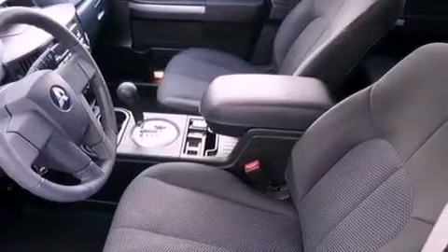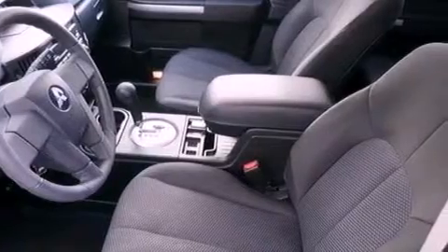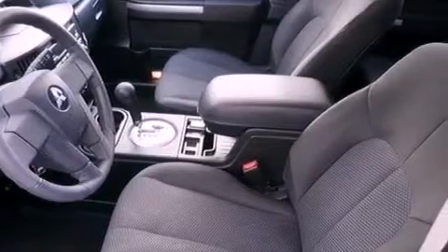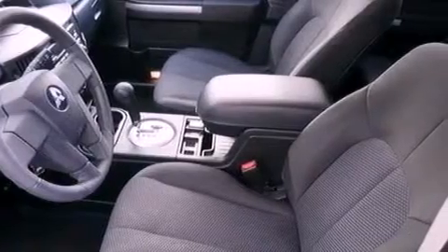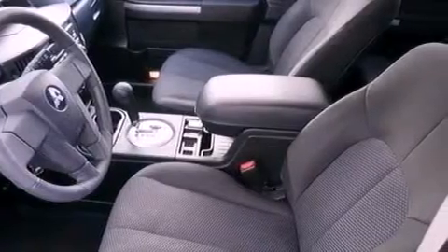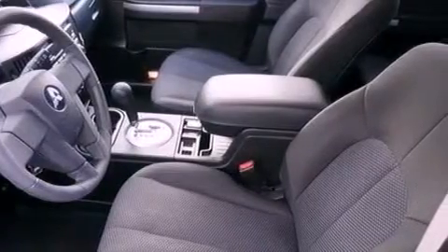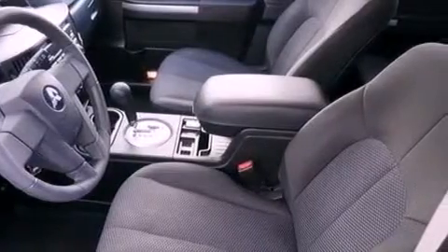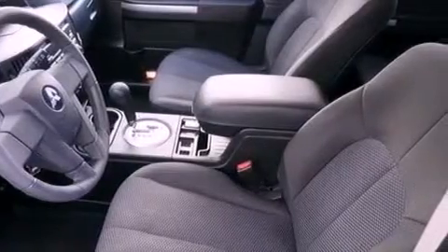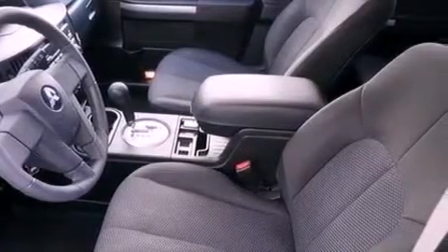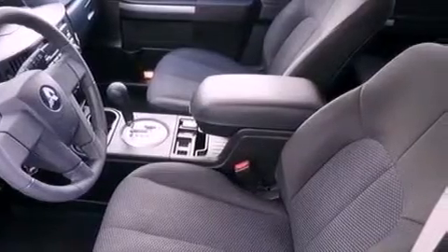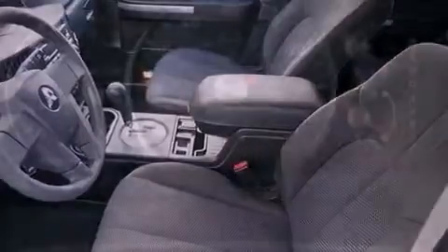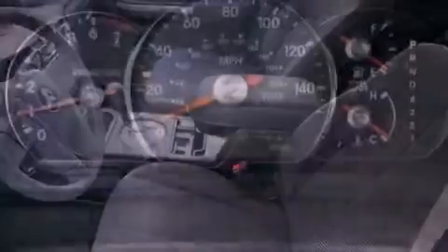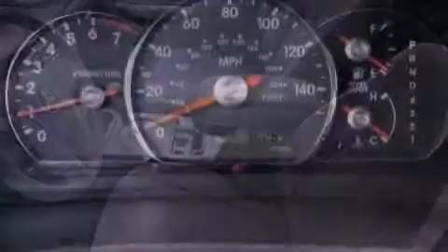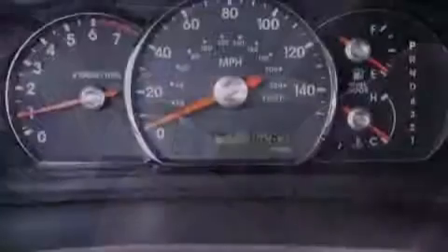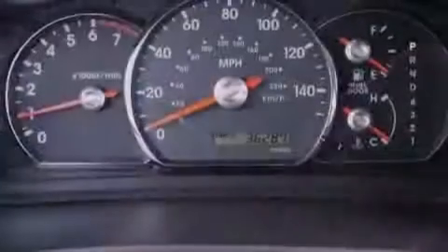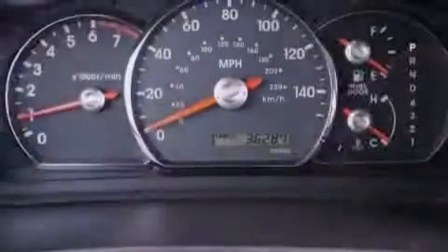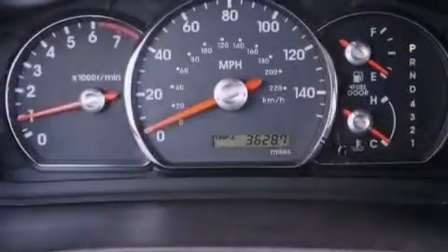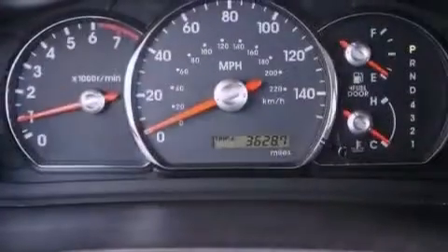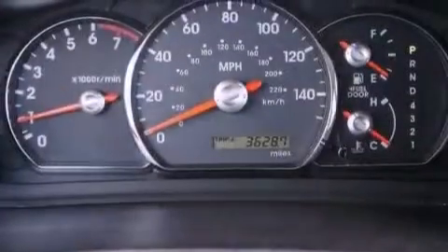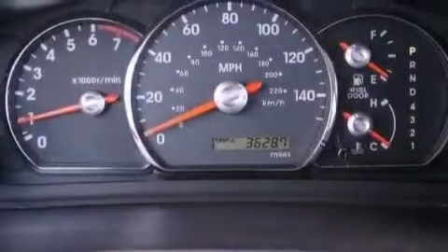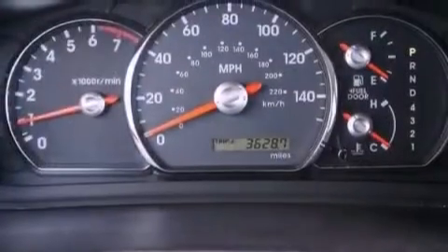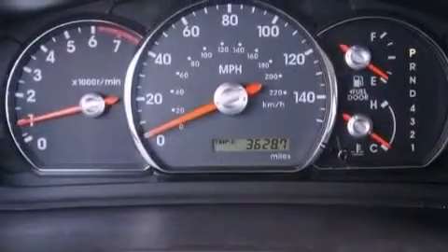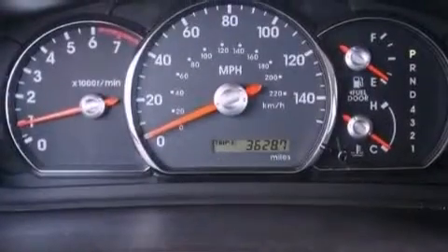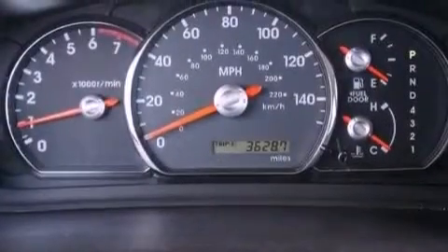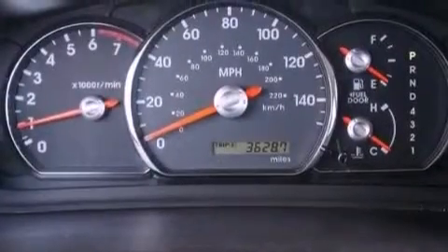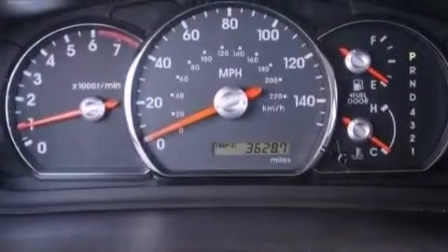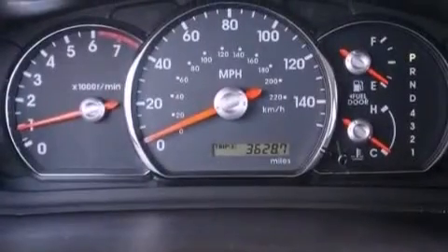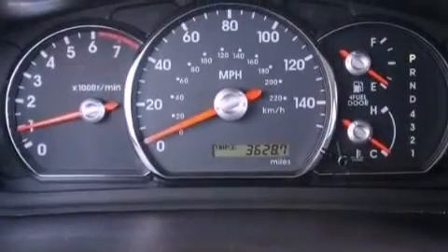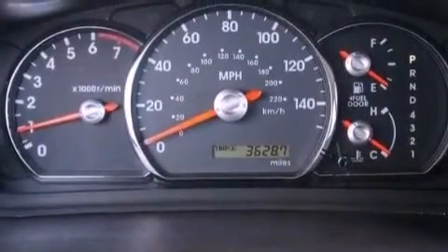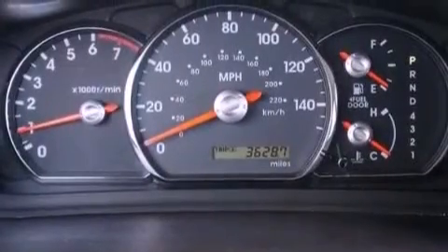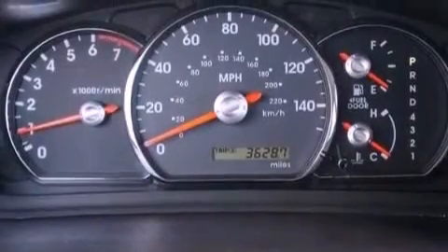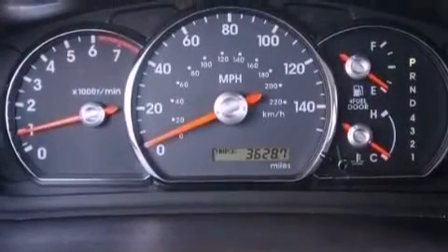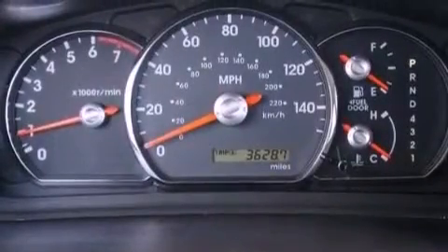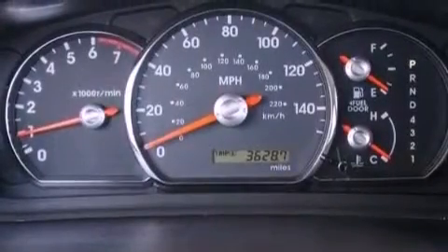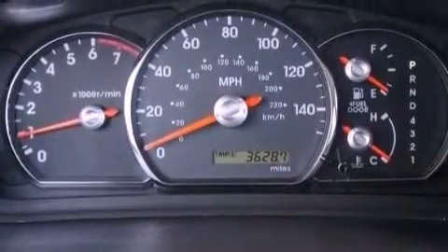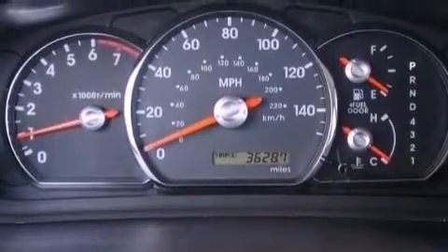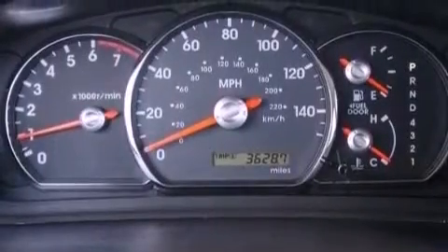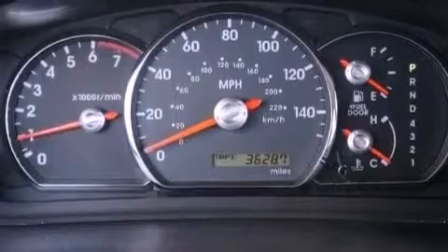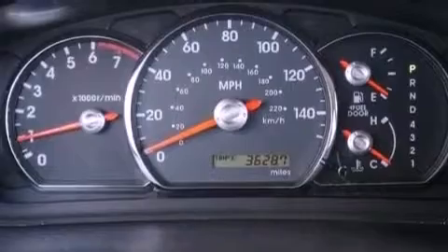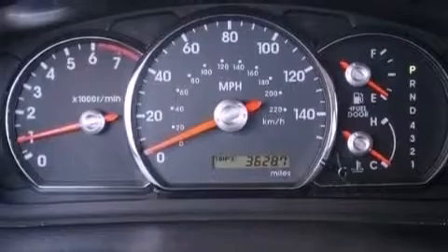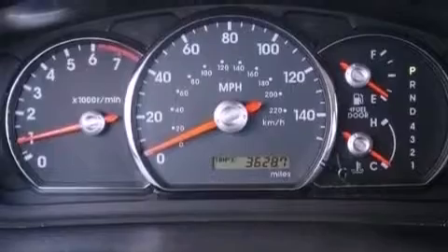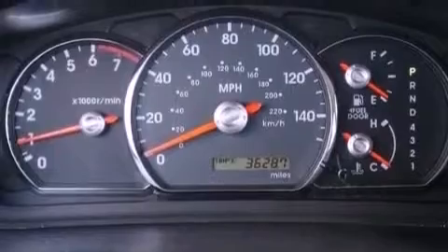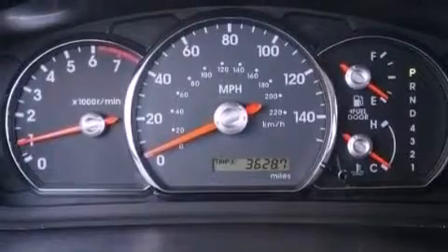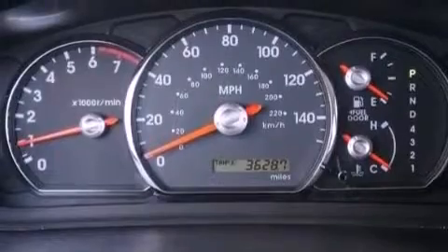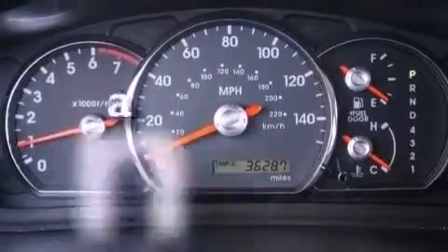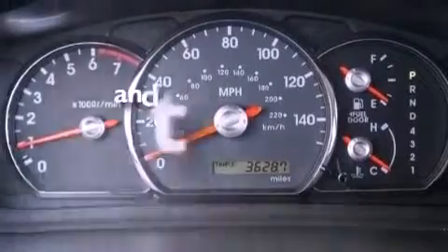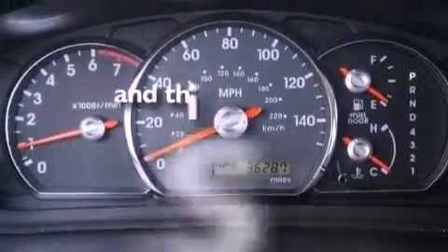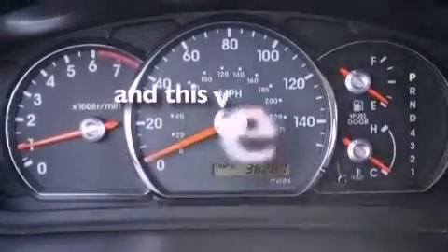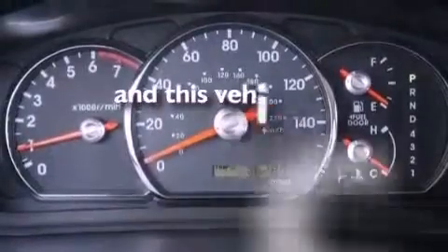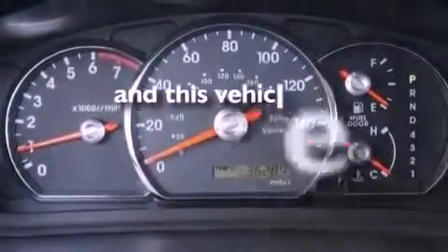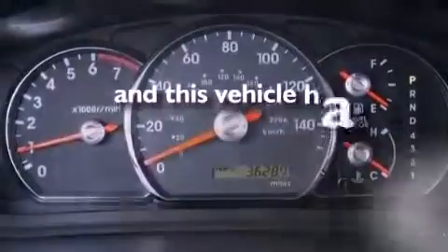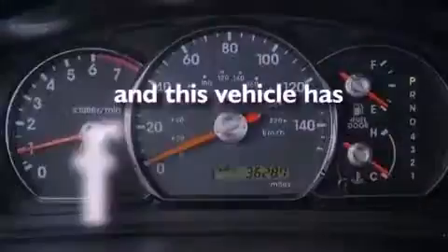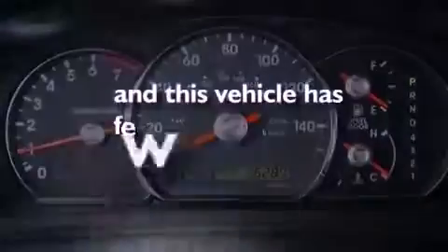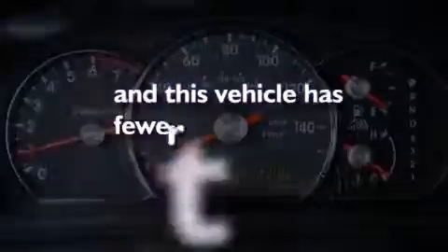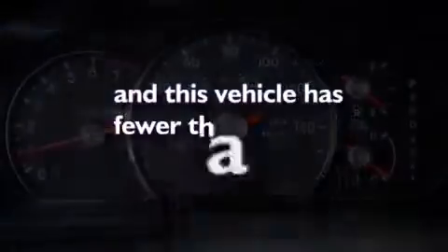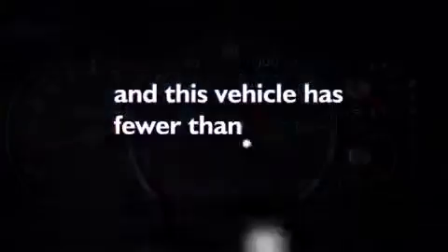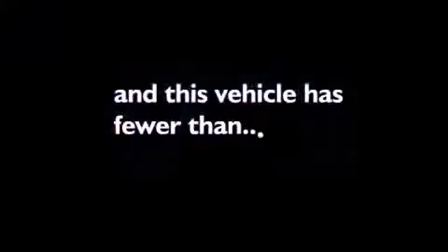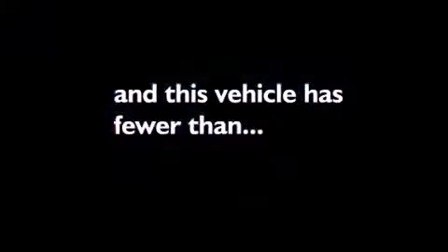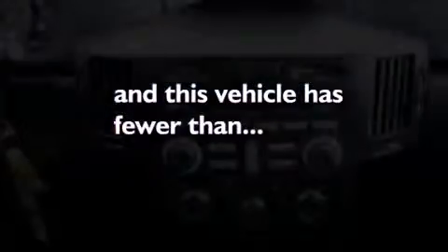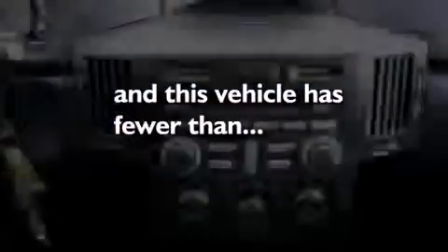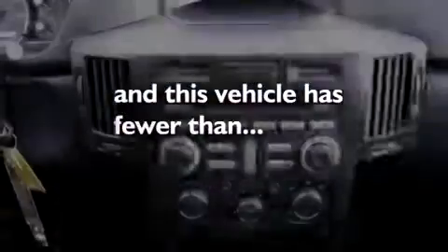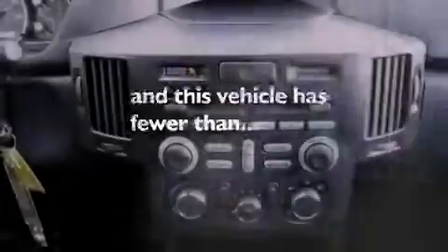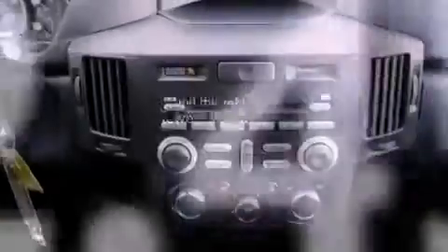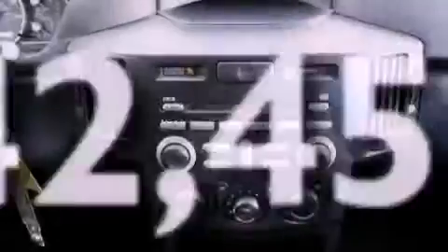Fog lamps, an anti-lock braking system, a keyless entry system, and this vehicle has less than 43,000 miles.